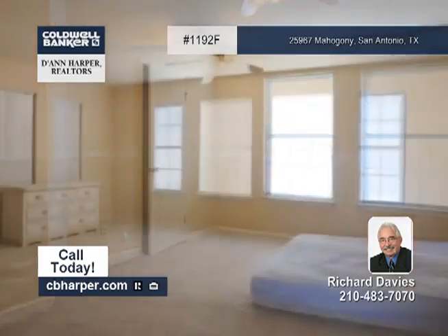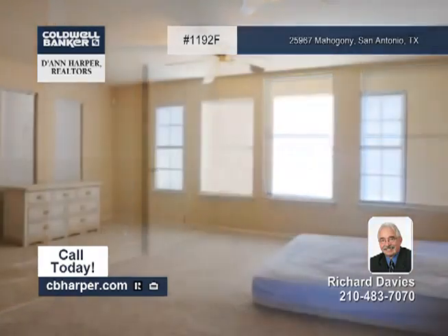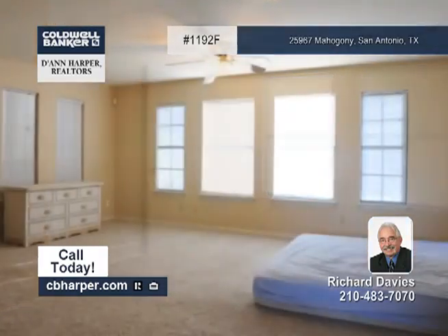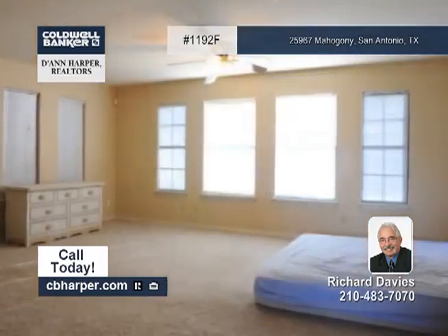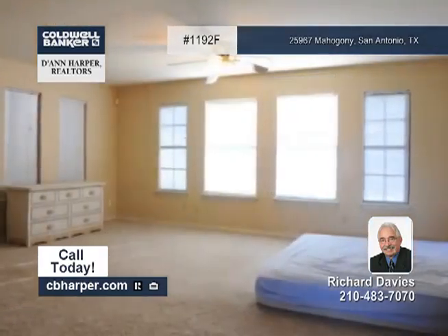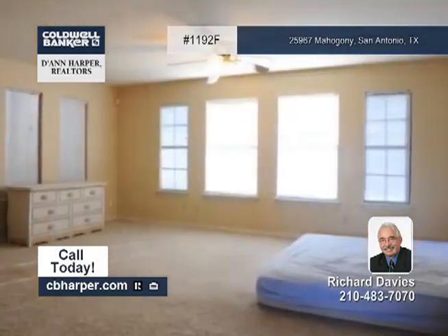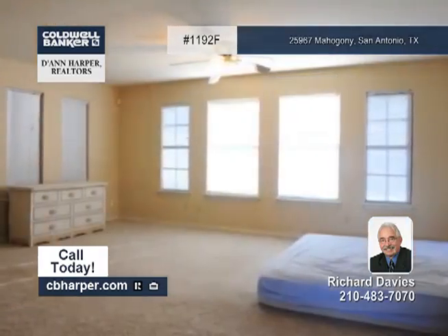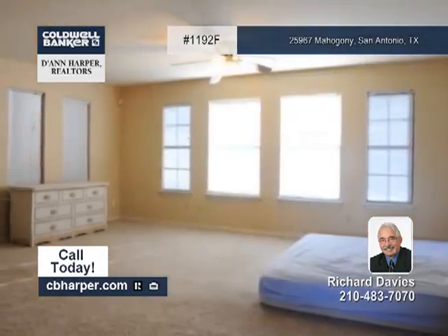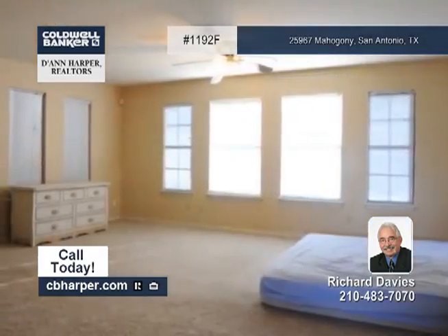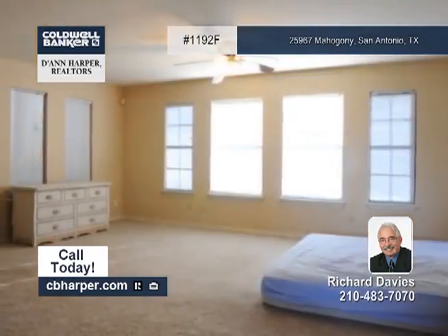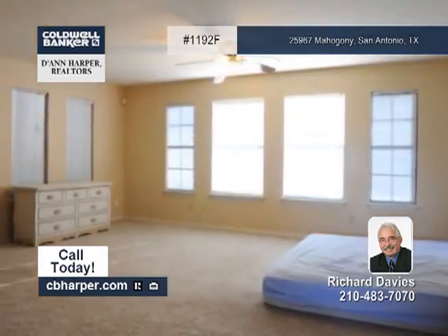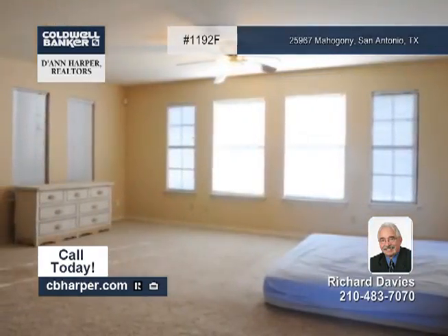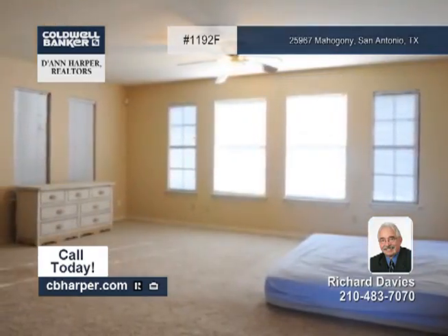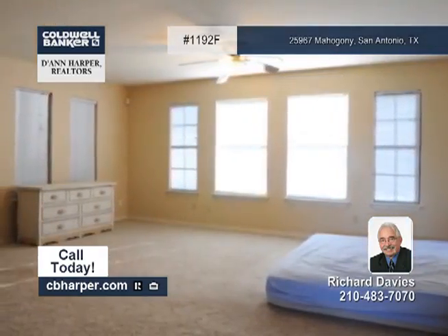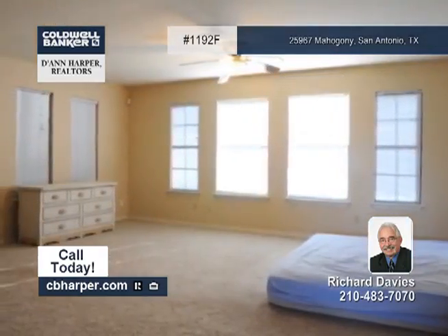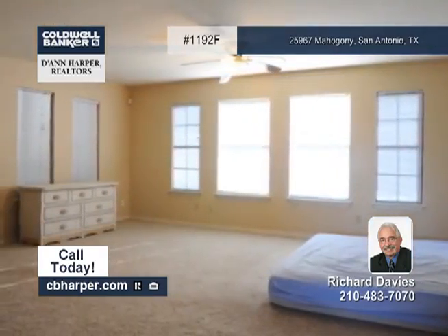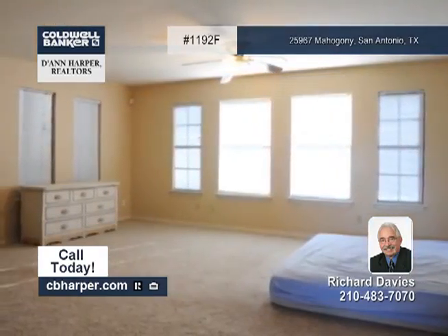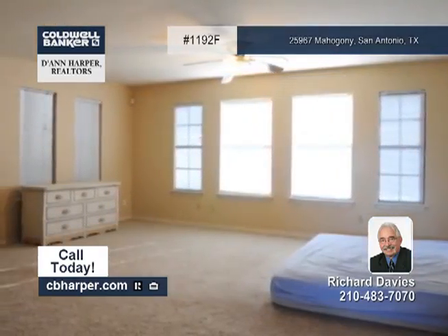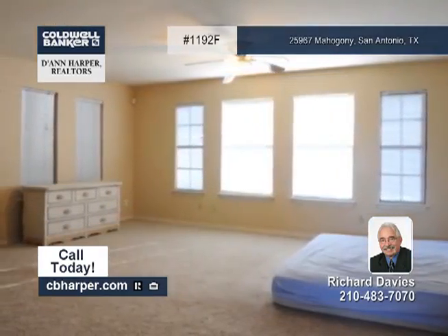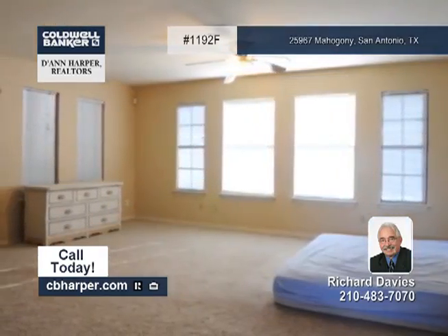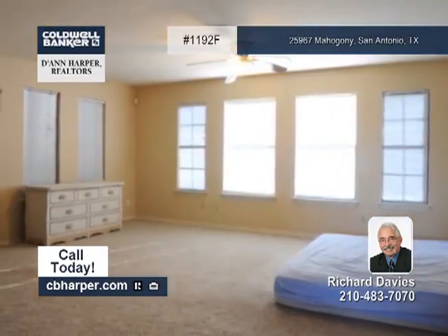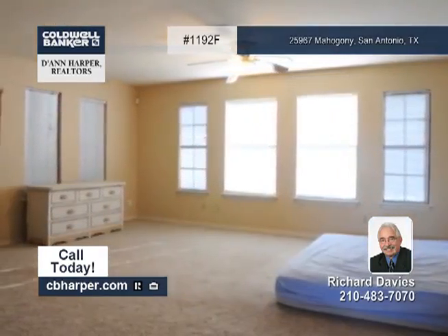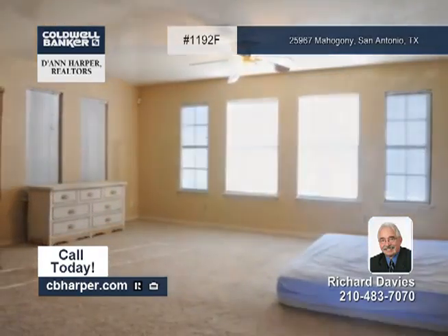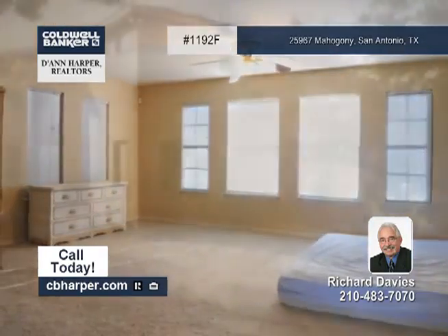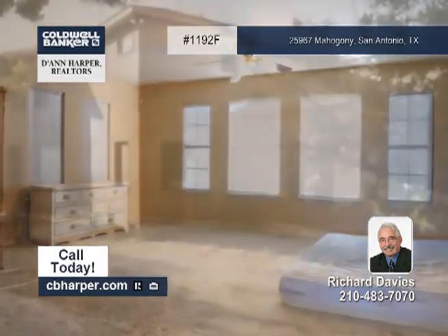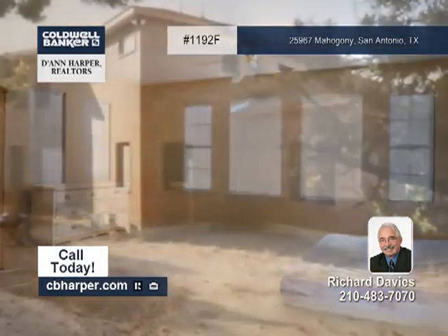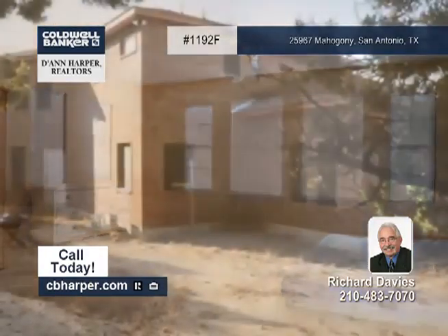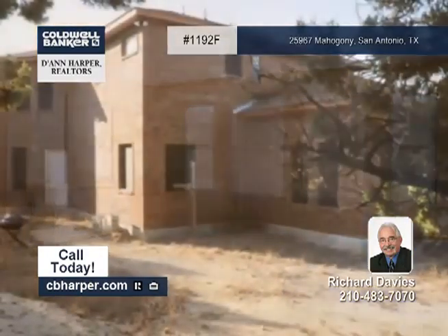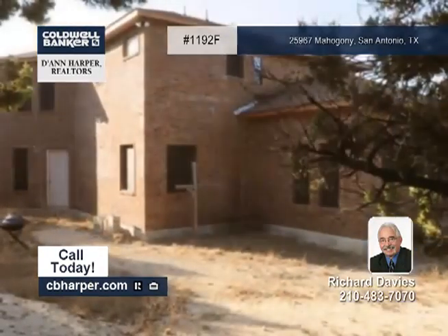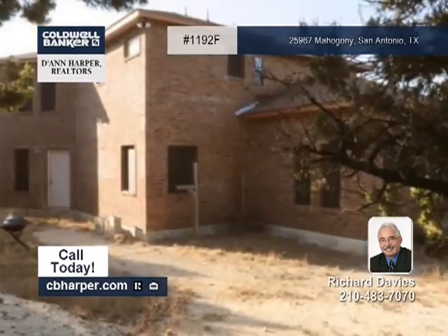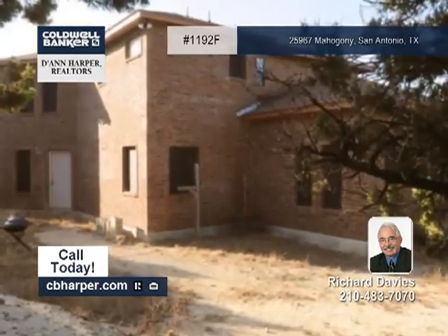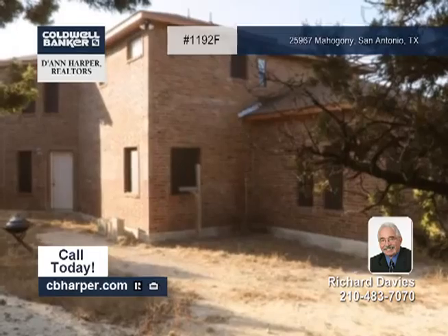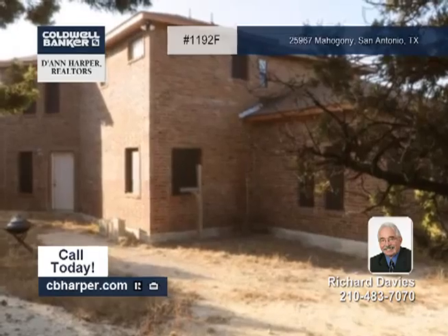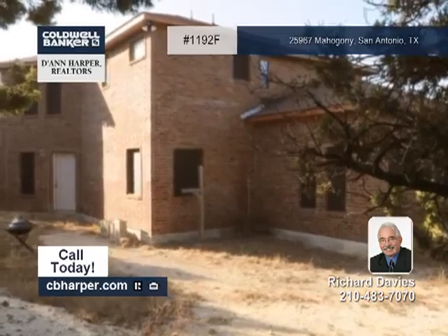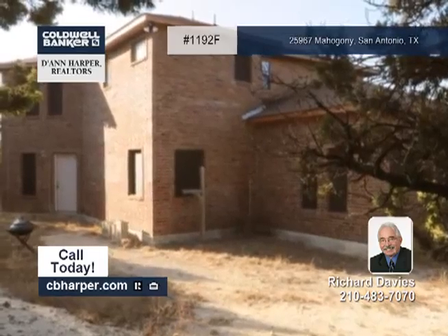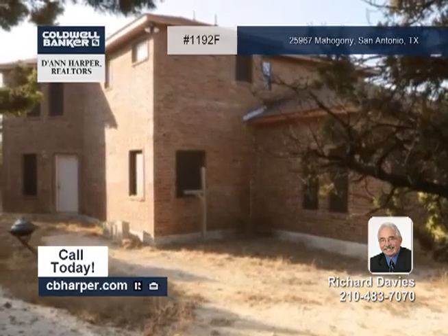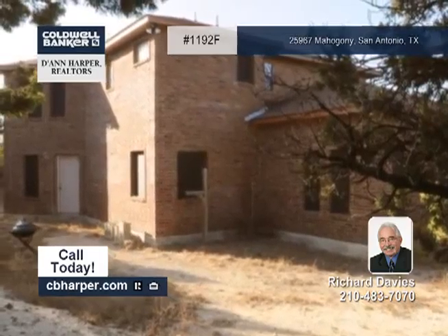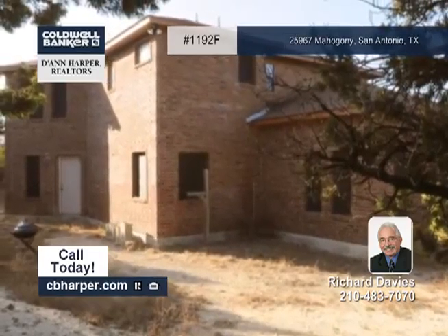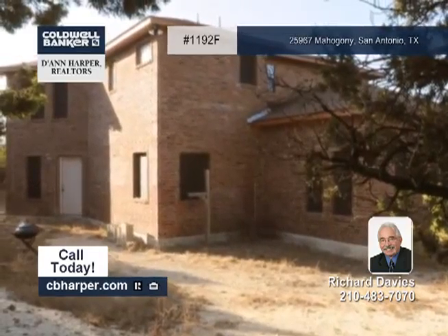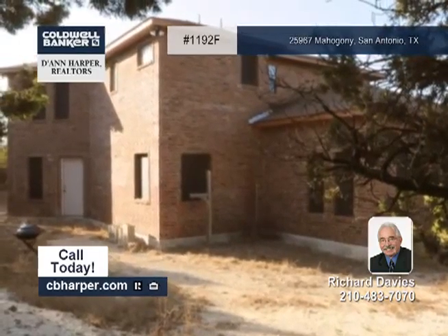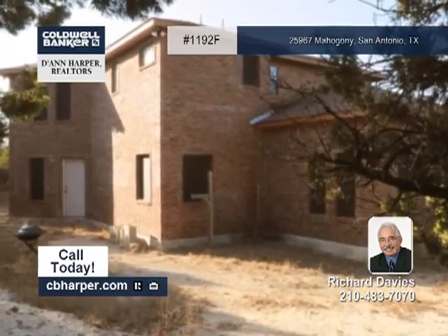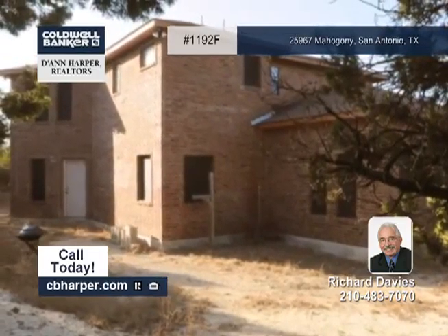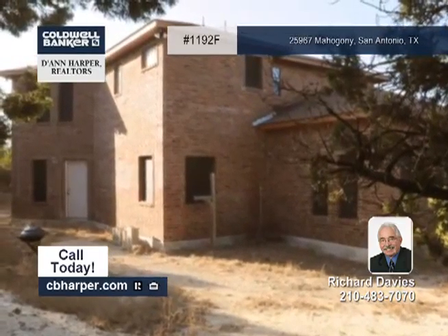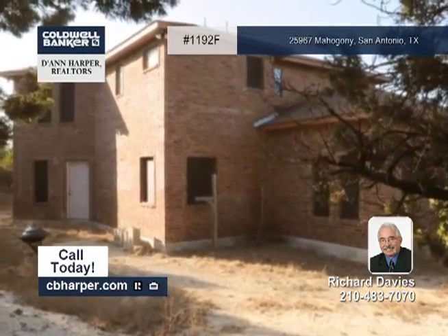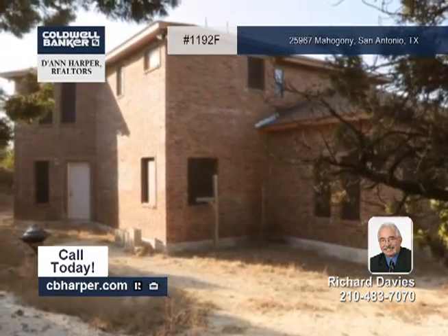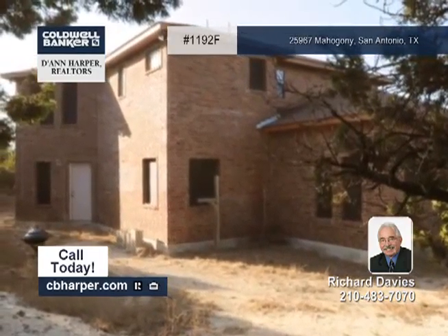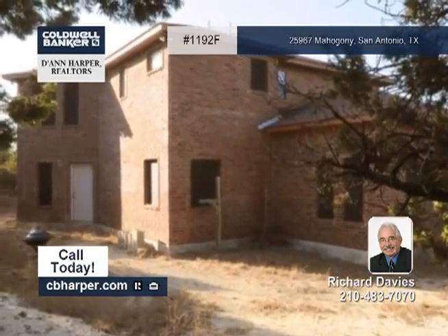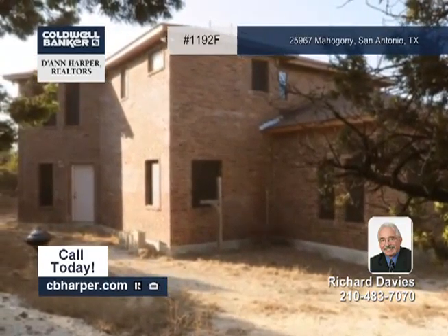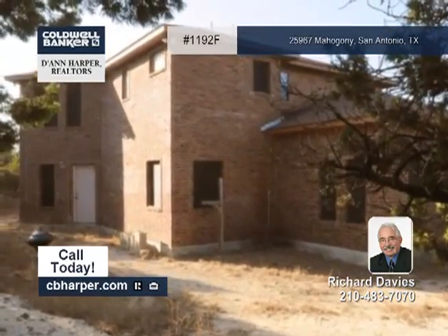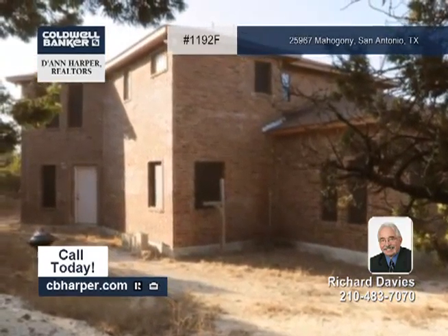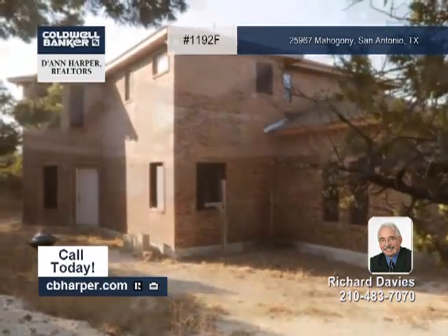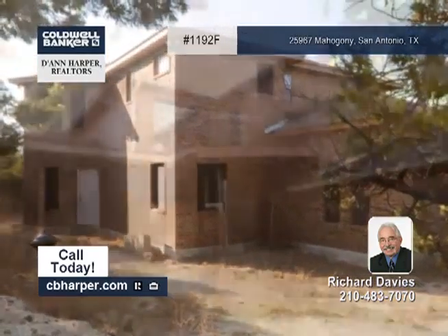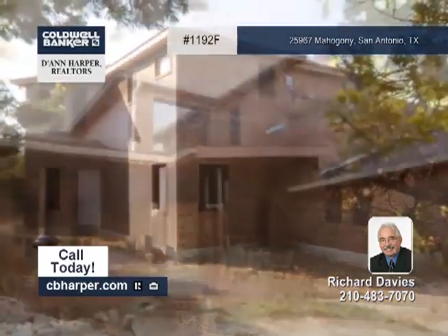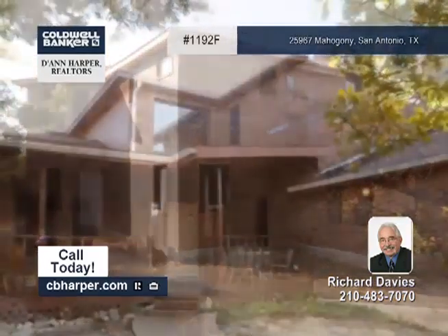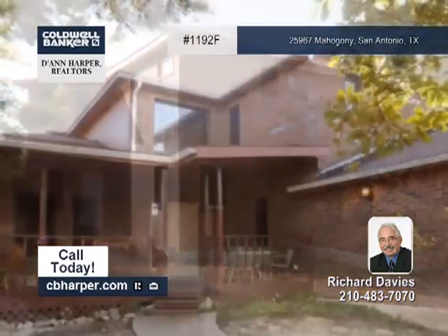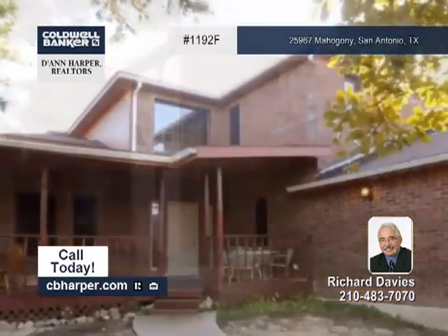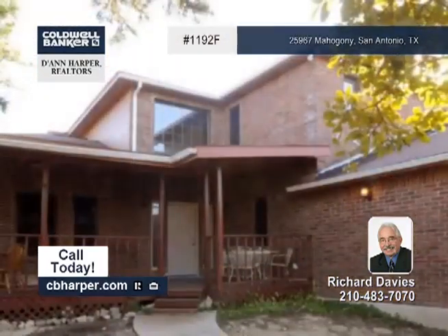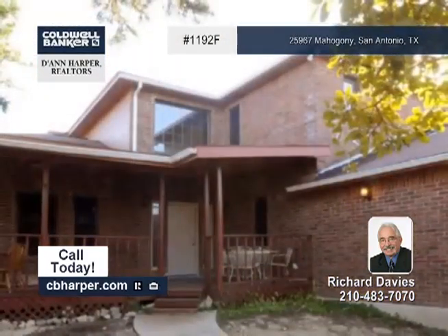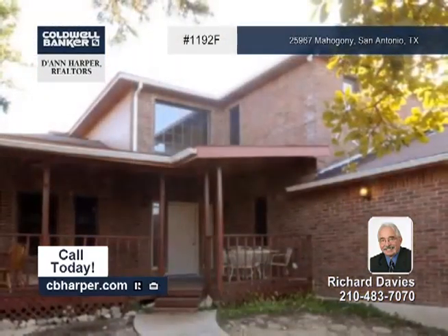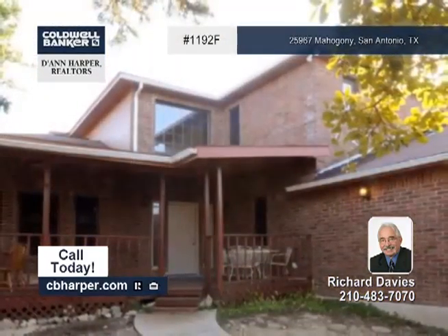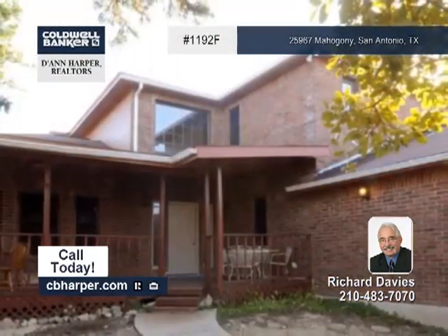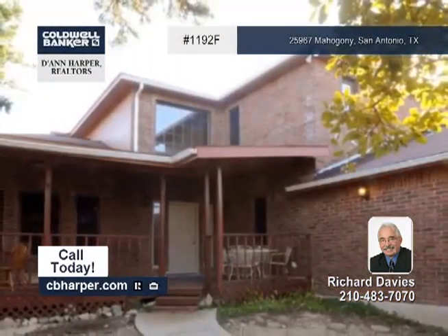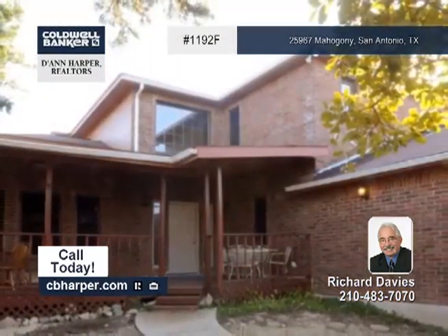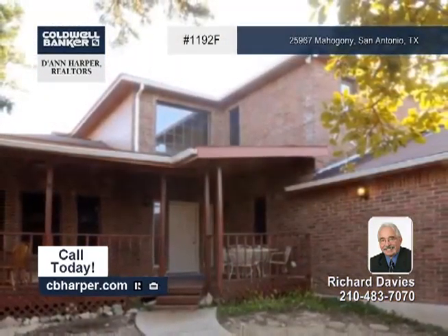Solar screens have recently been installed throughout, and this property is located close to USAA and the Med Center. Schedule your private tour.